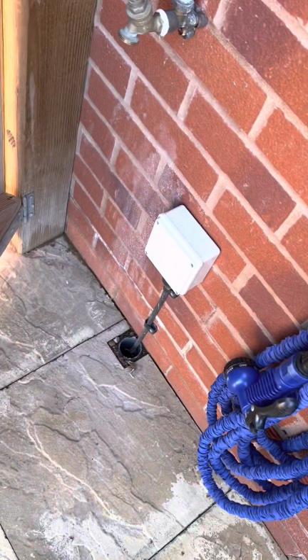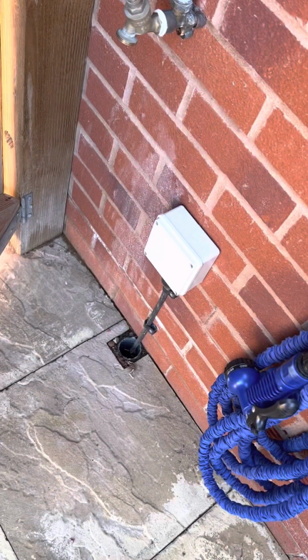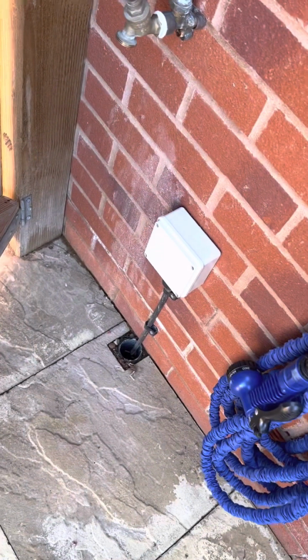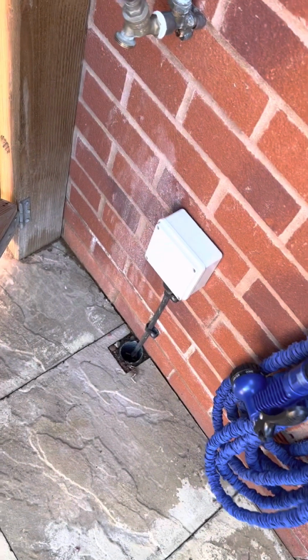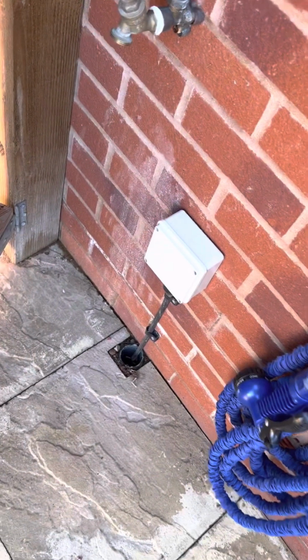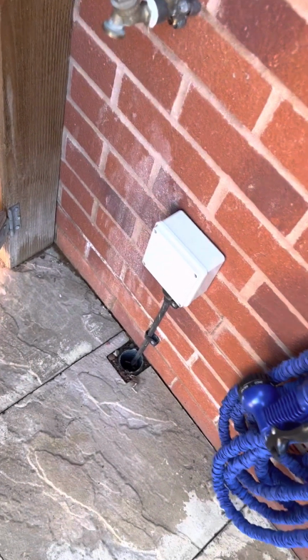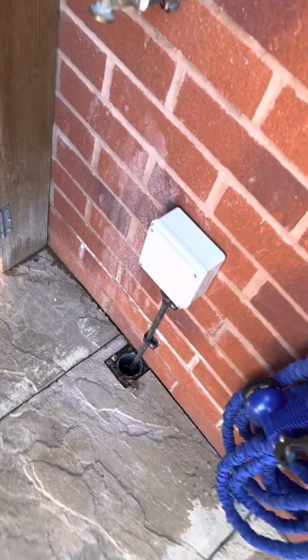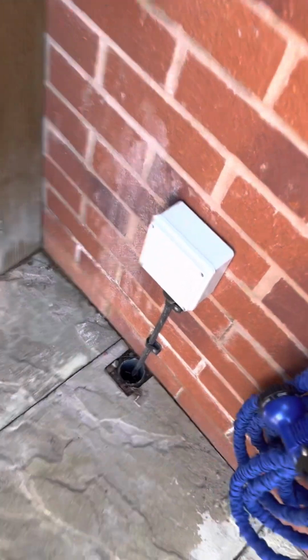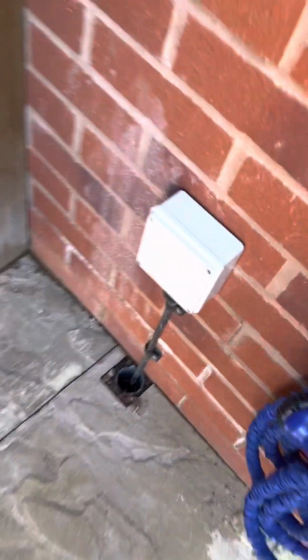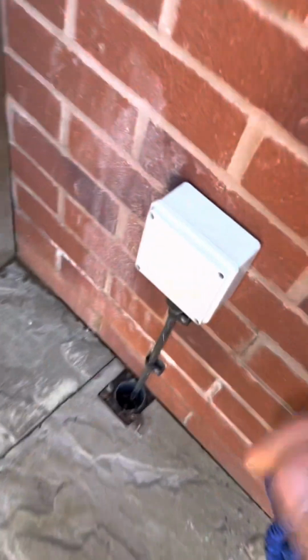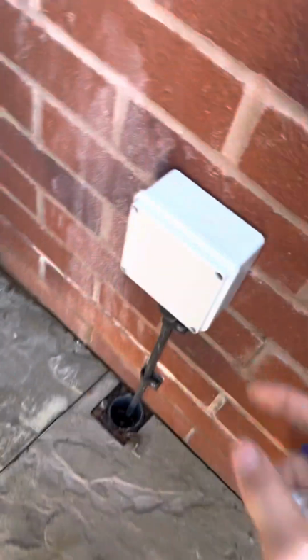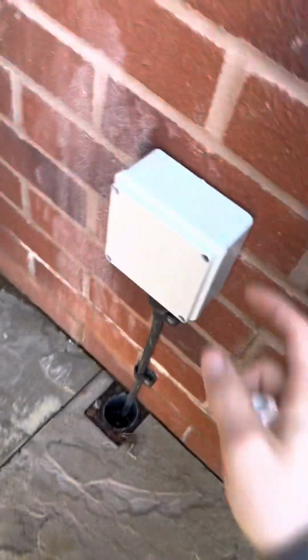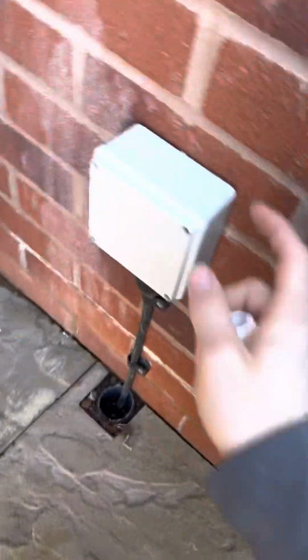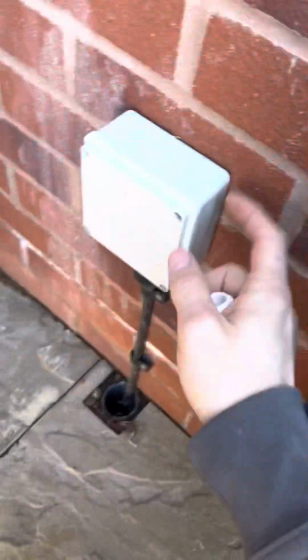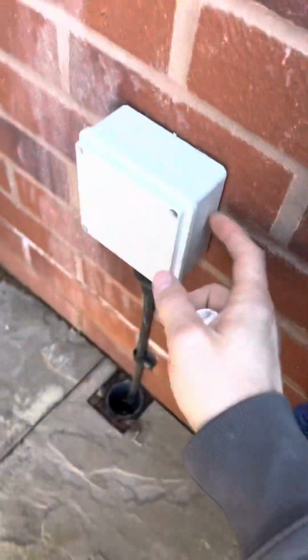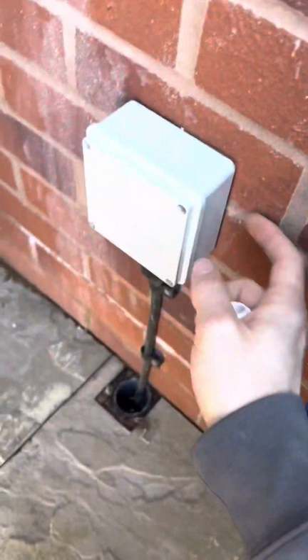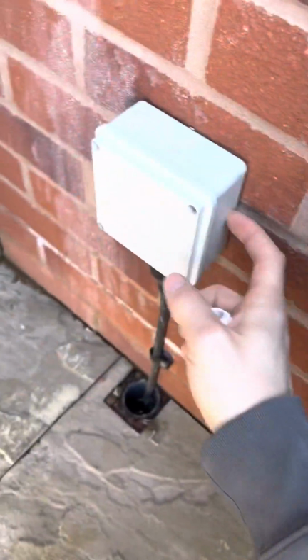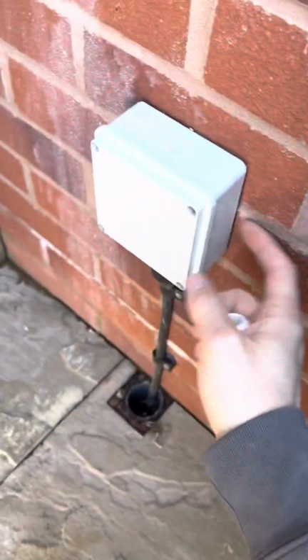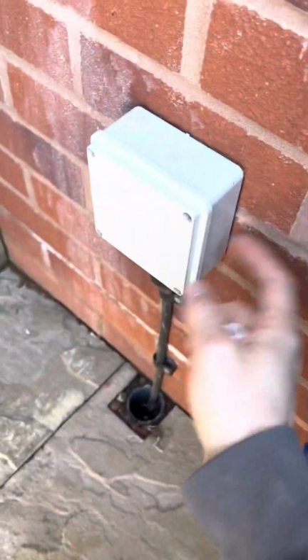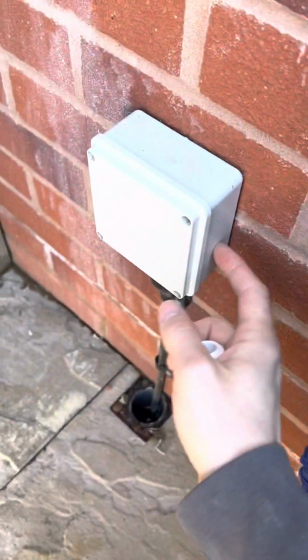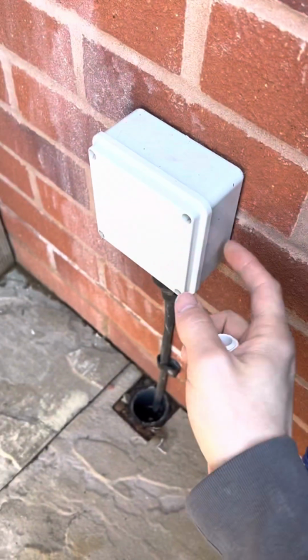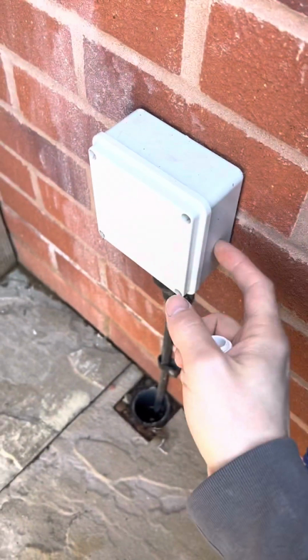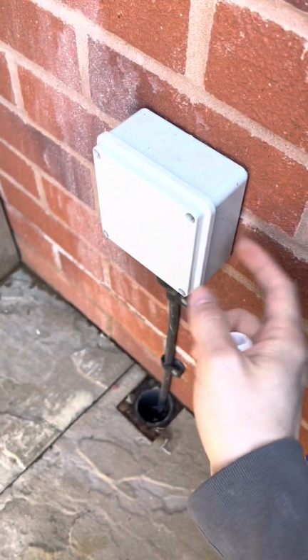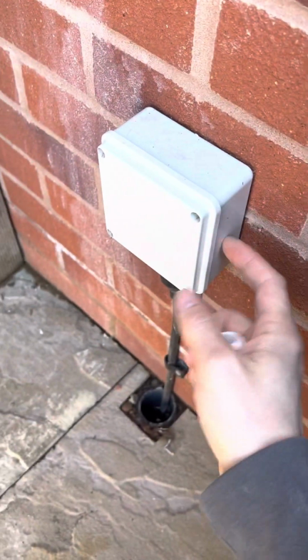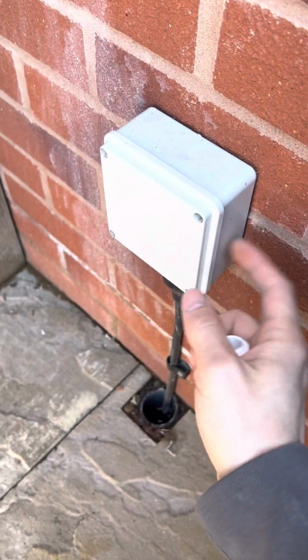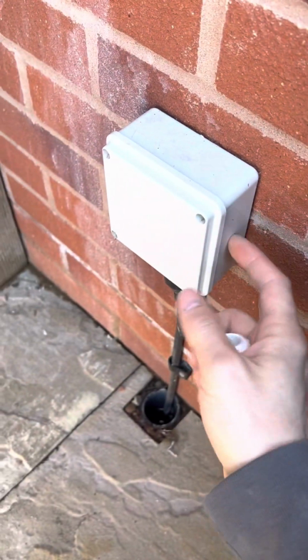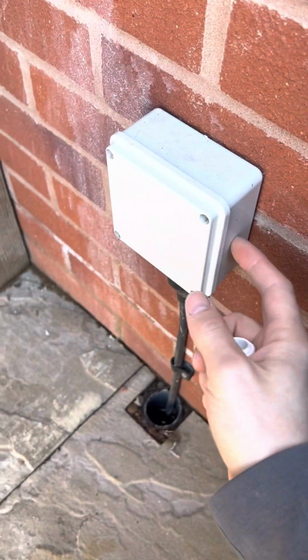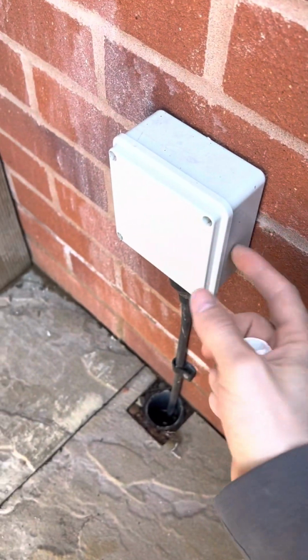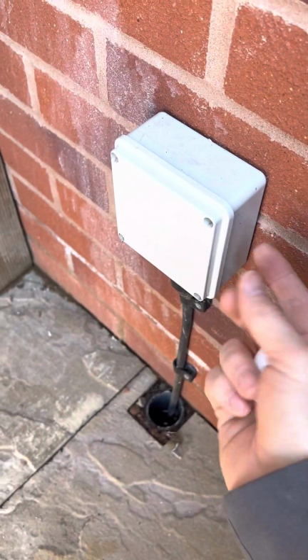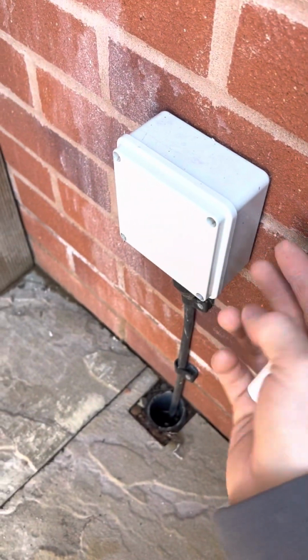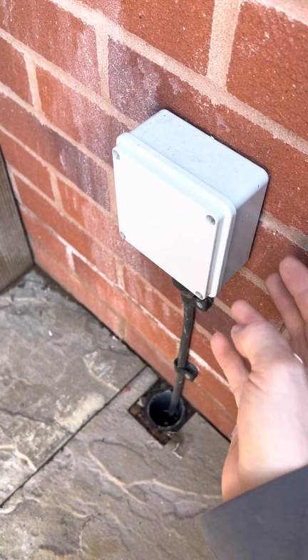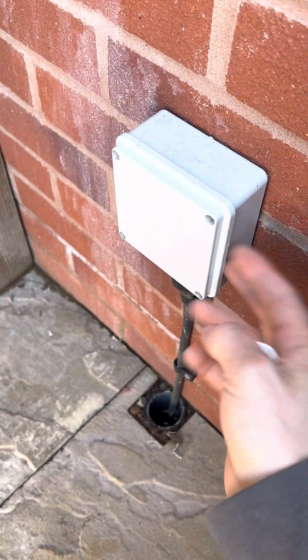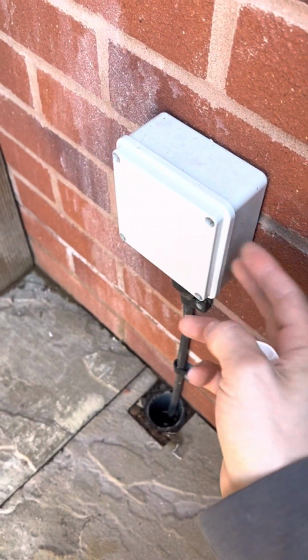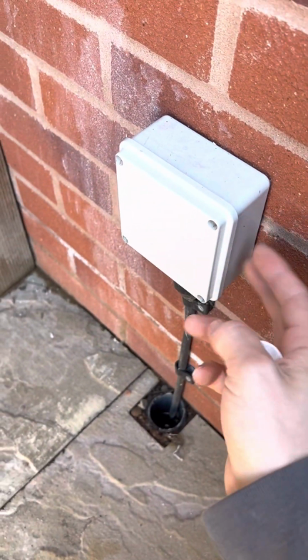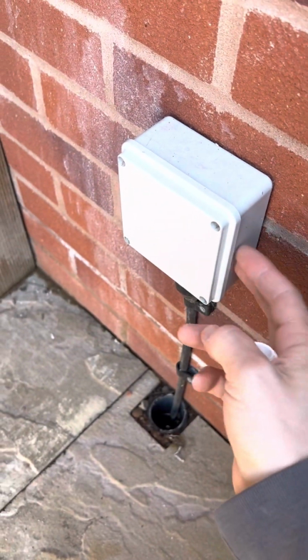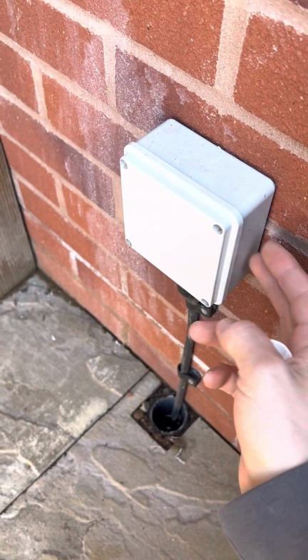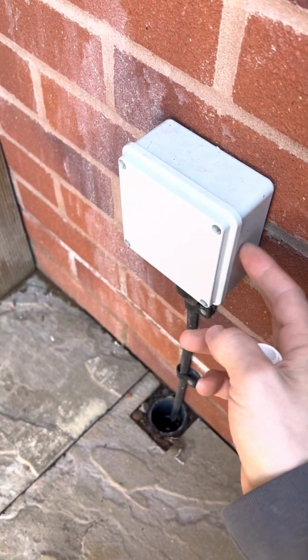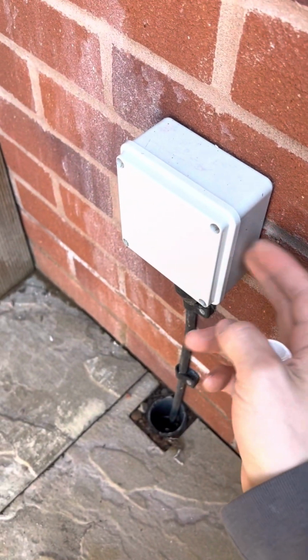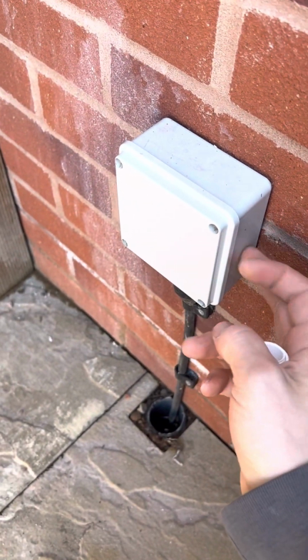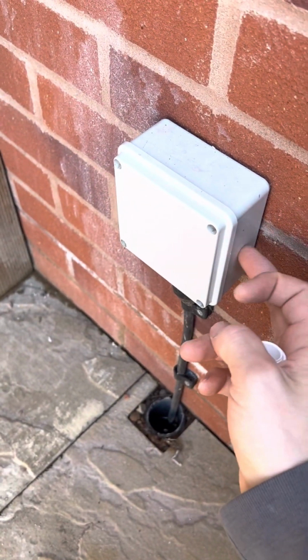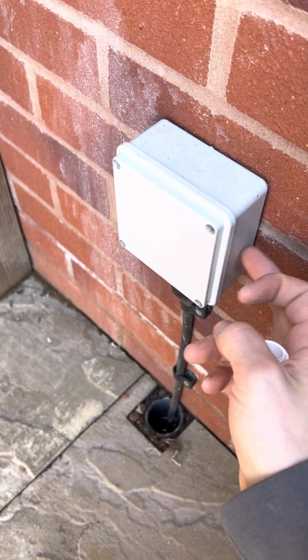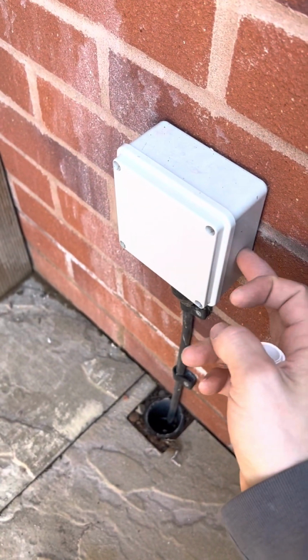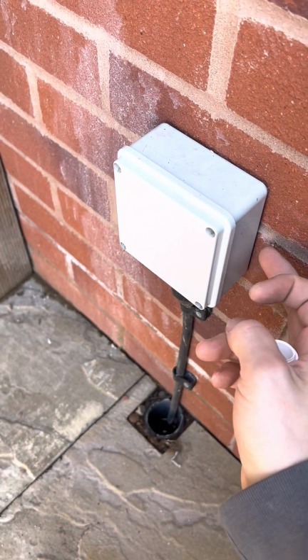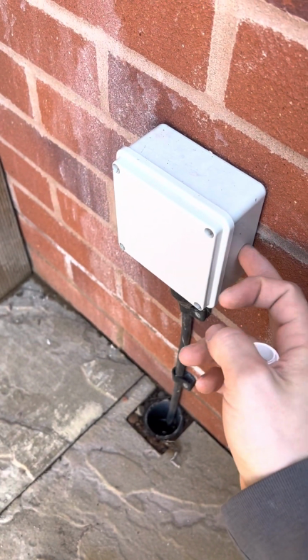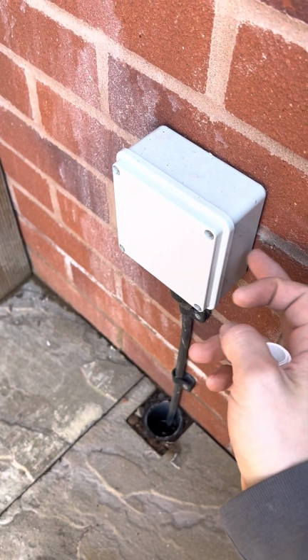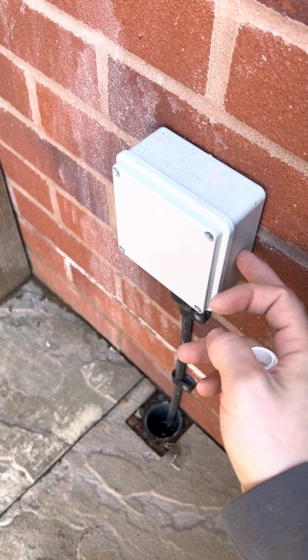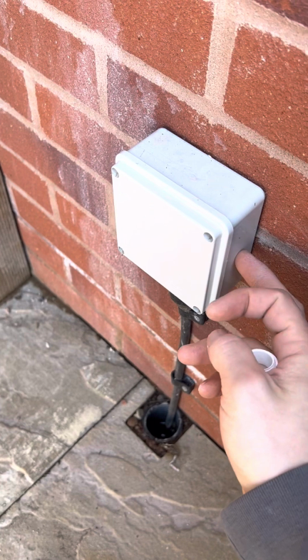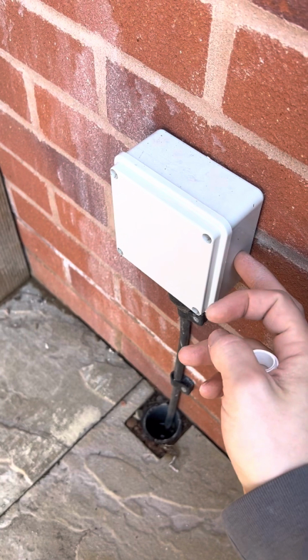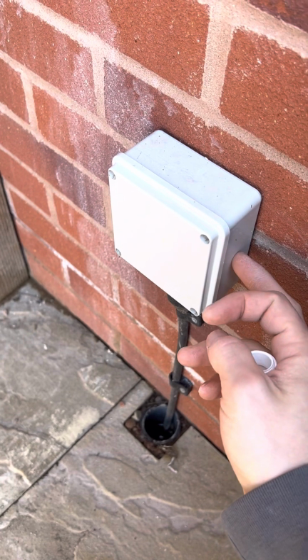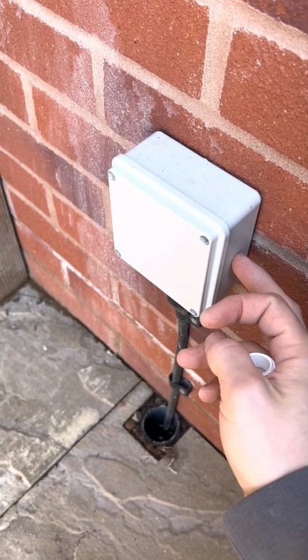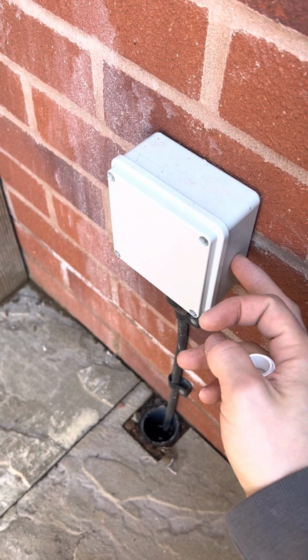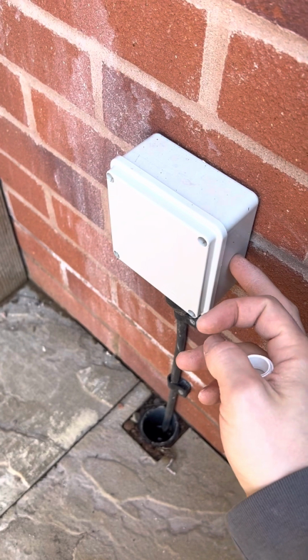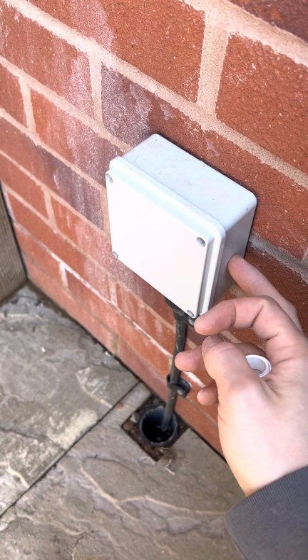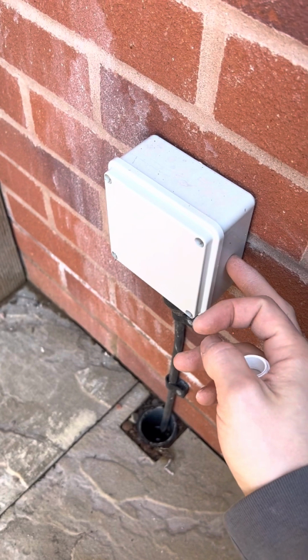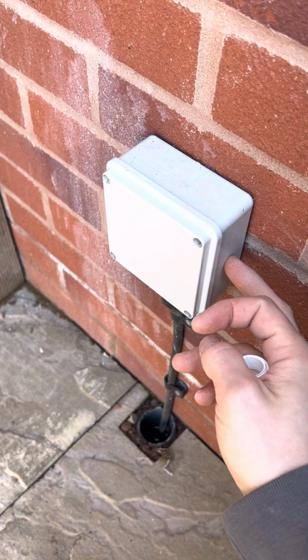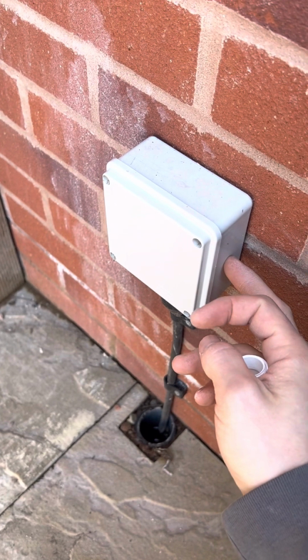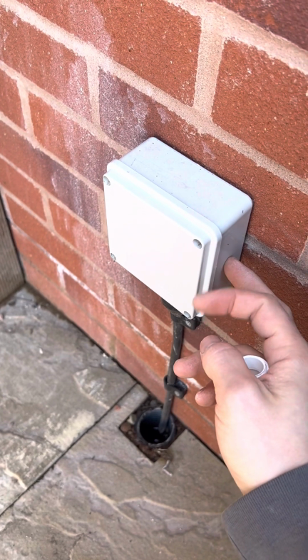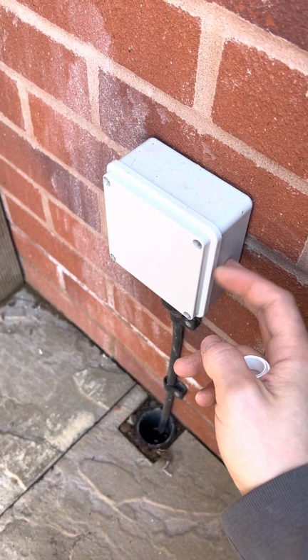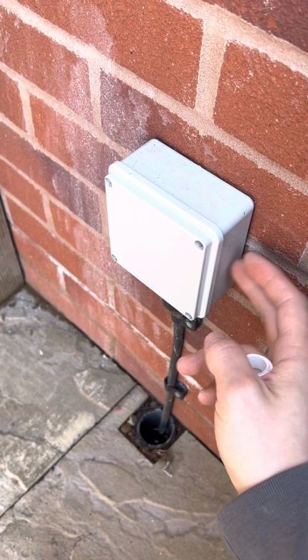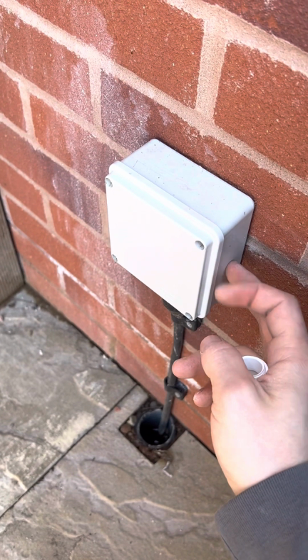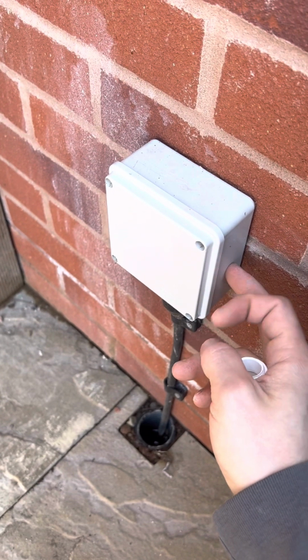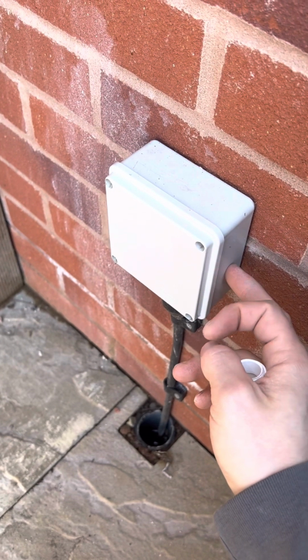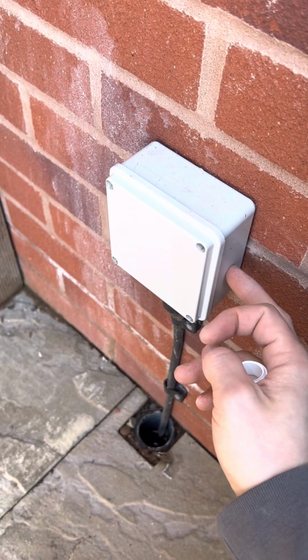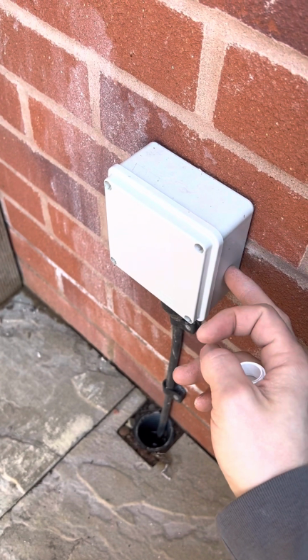There's a 2.5mm cable in there, obviously spurred off the second floor ring circuit unfused.